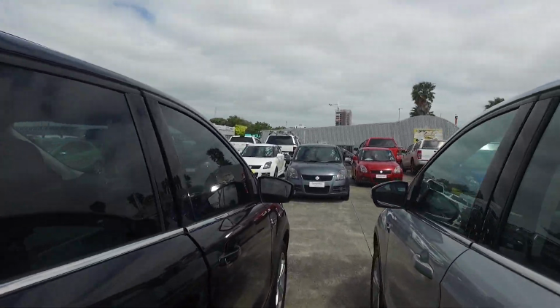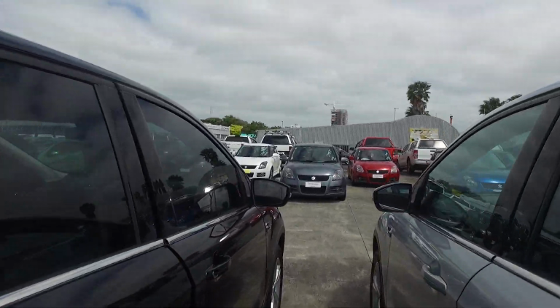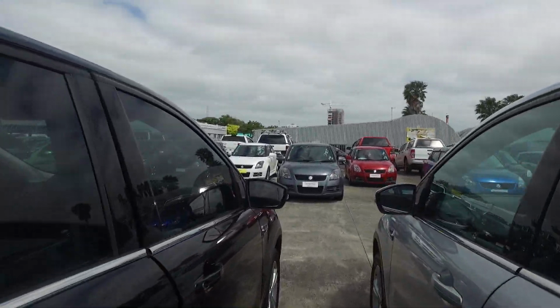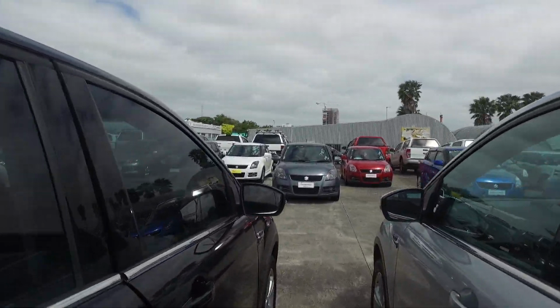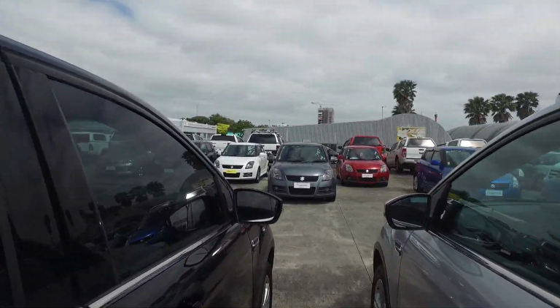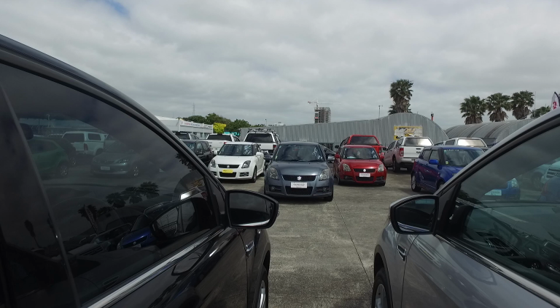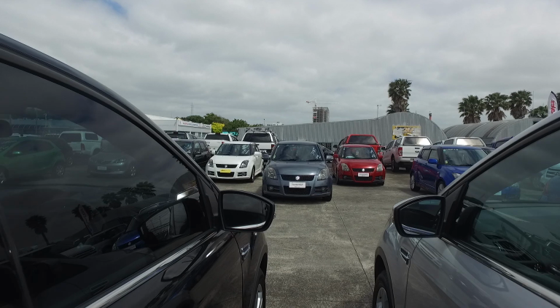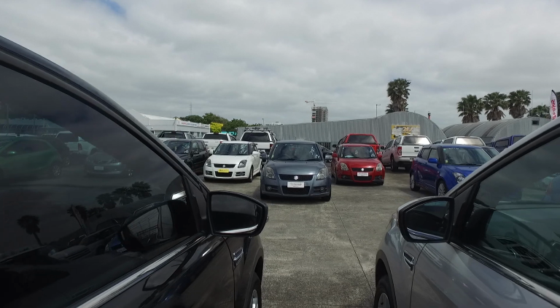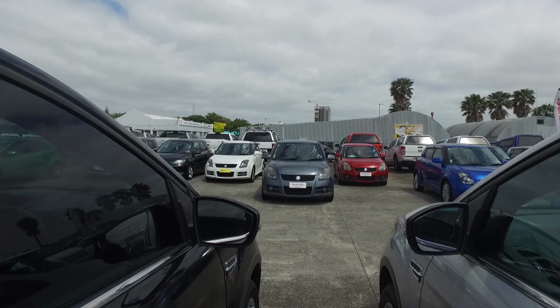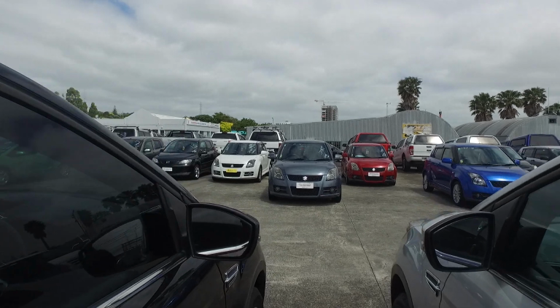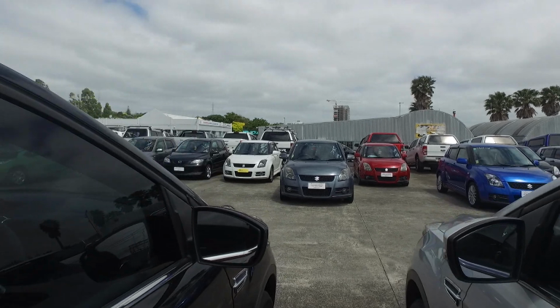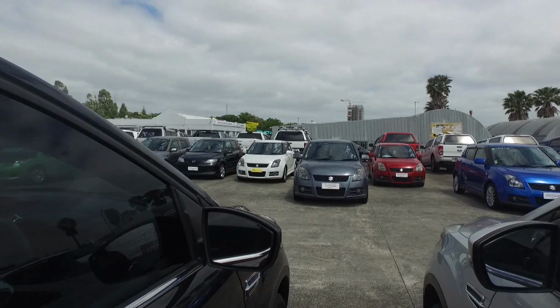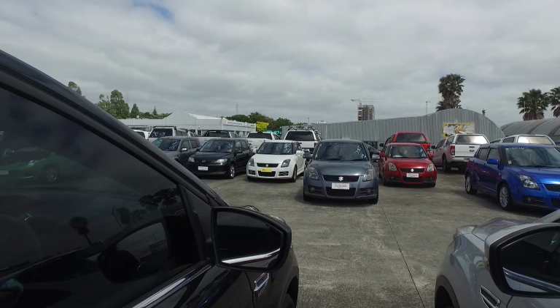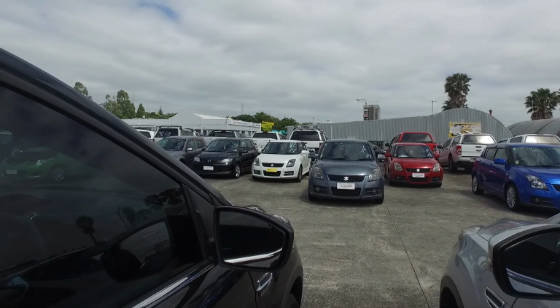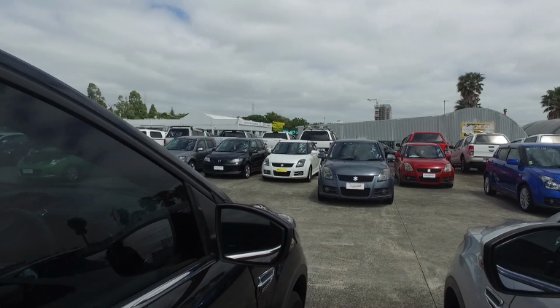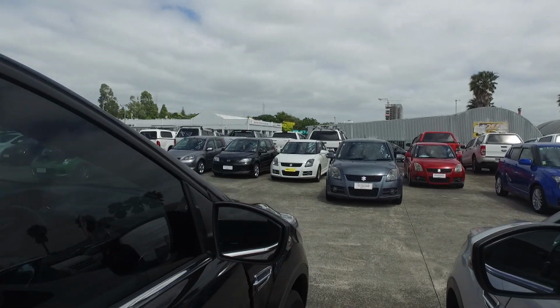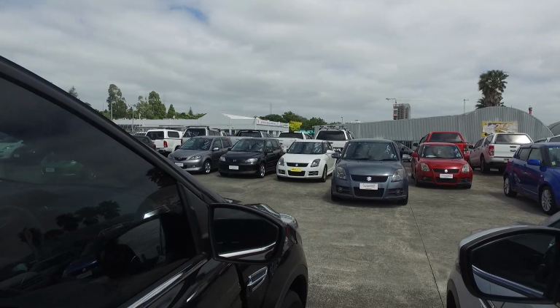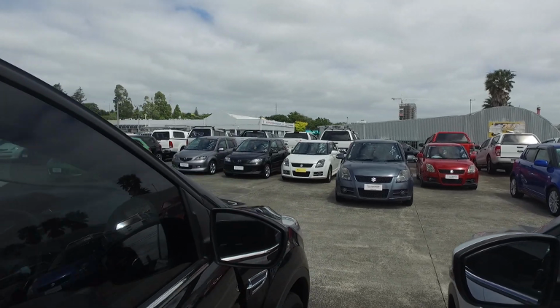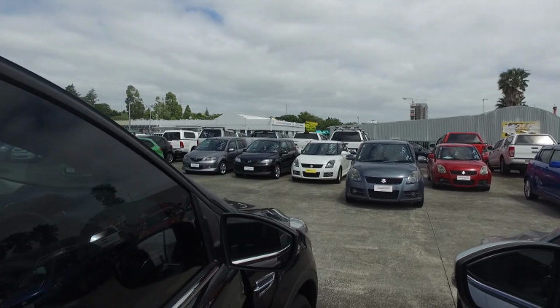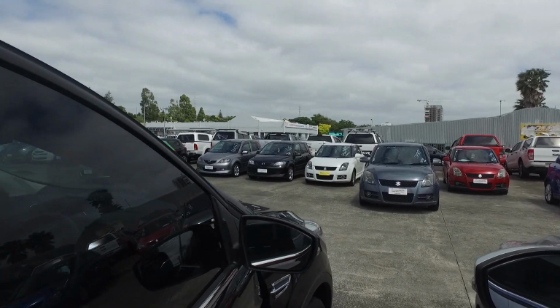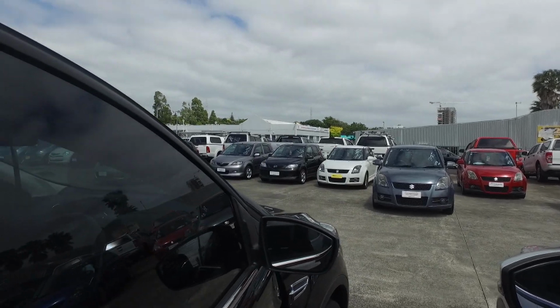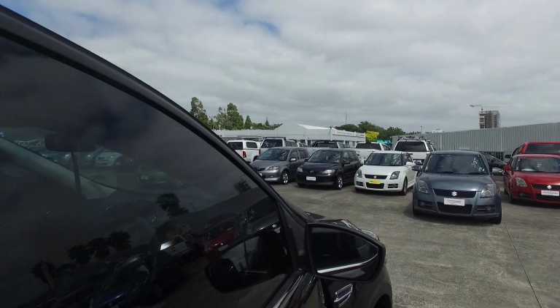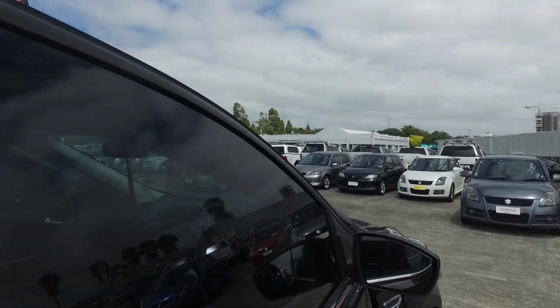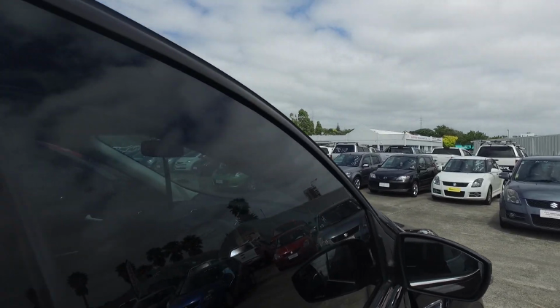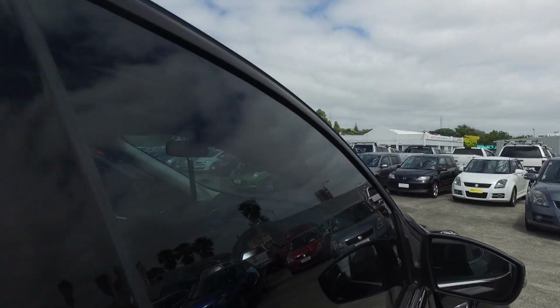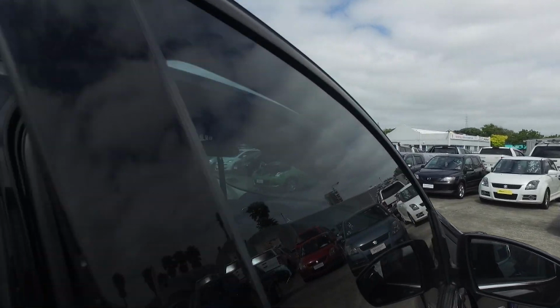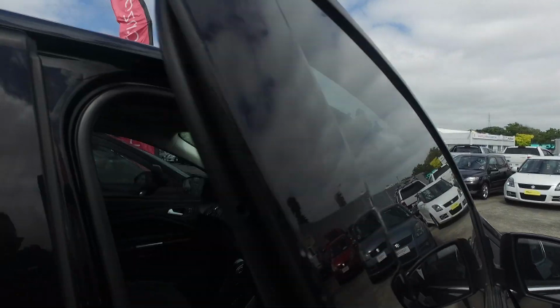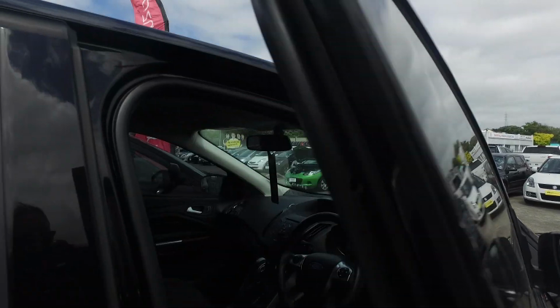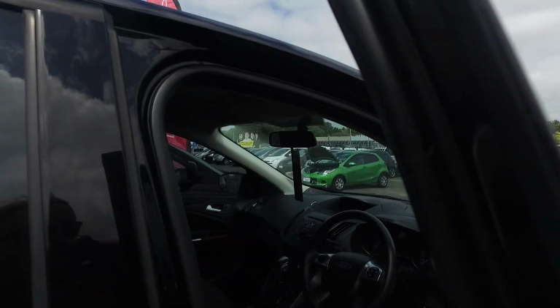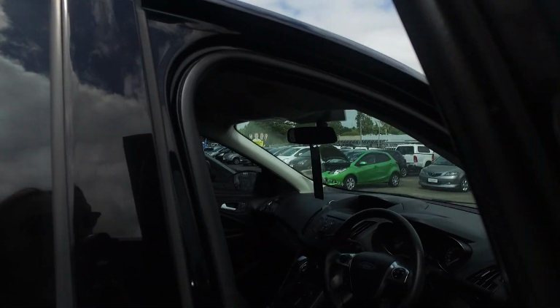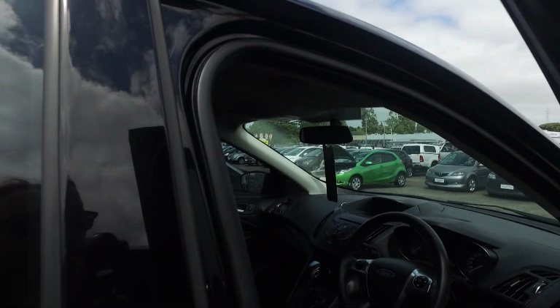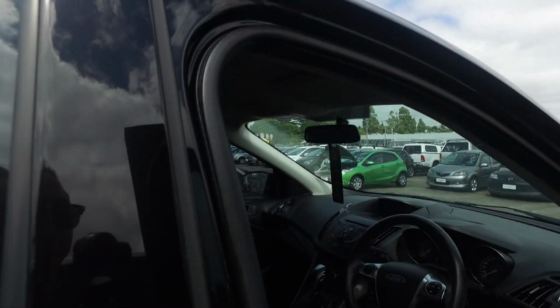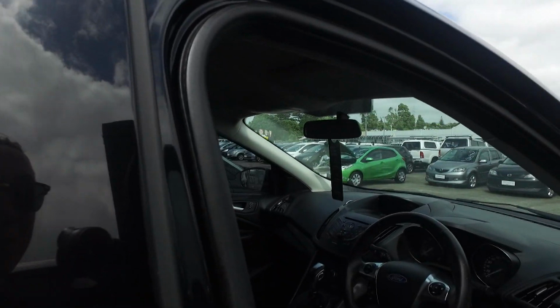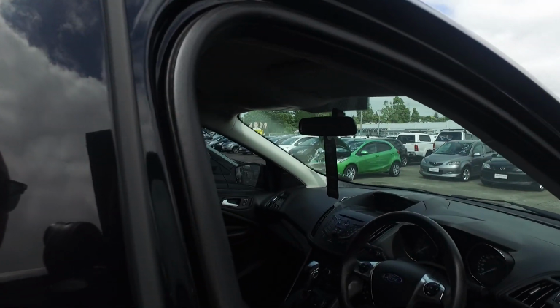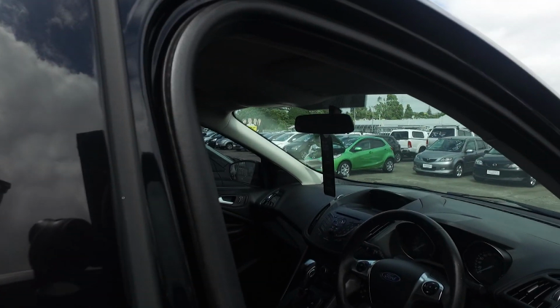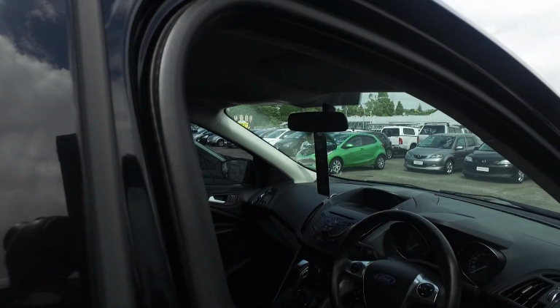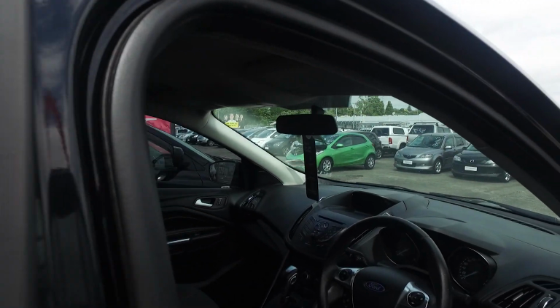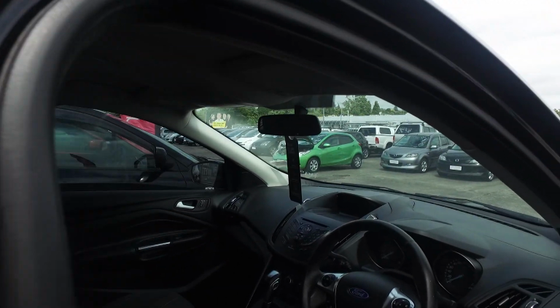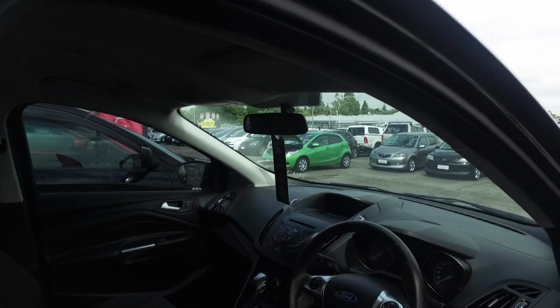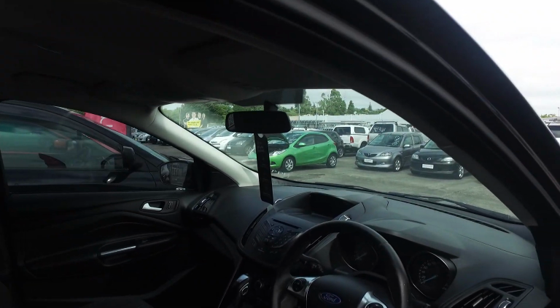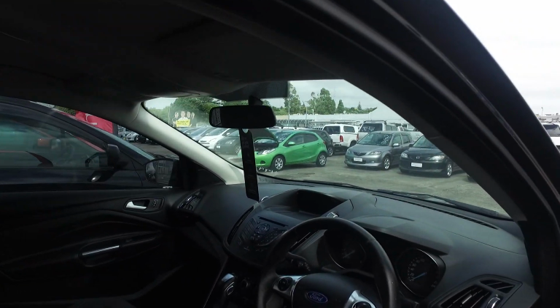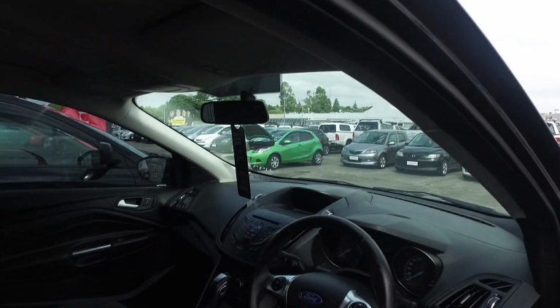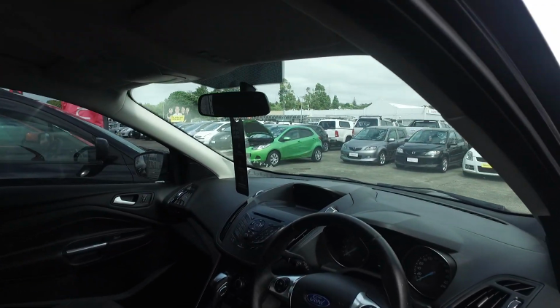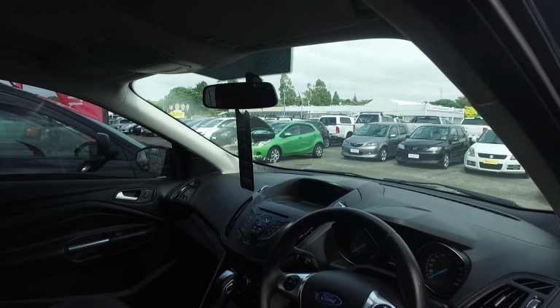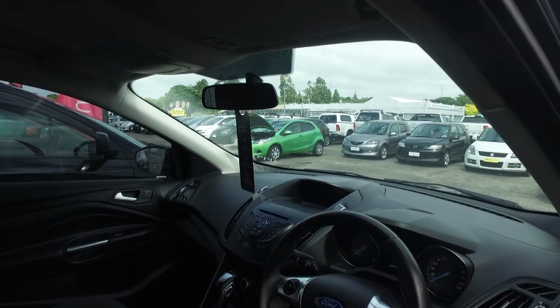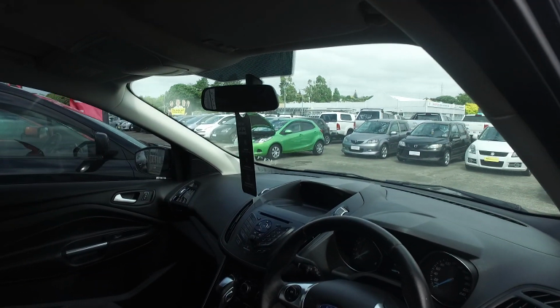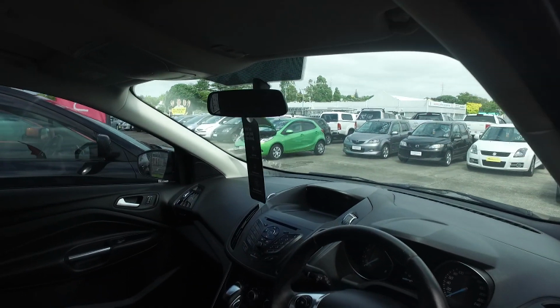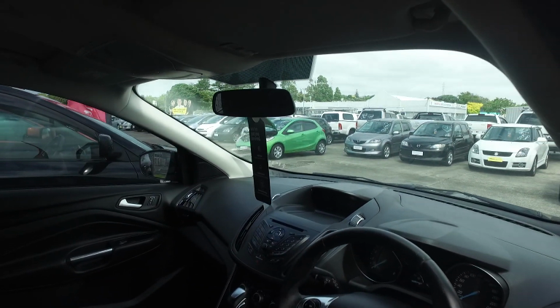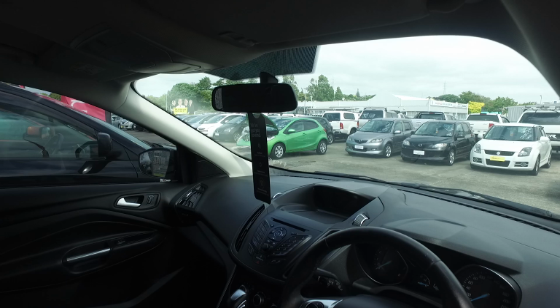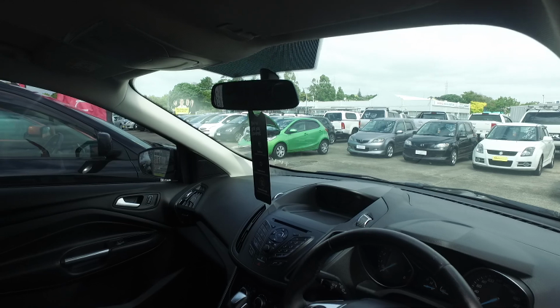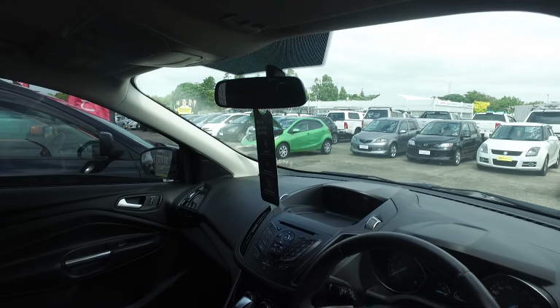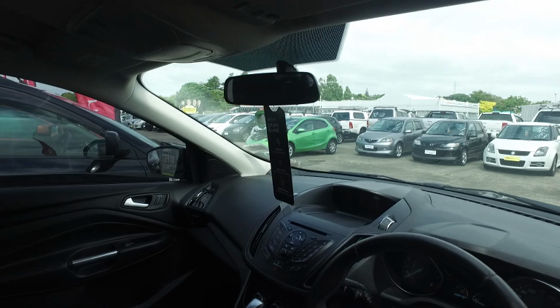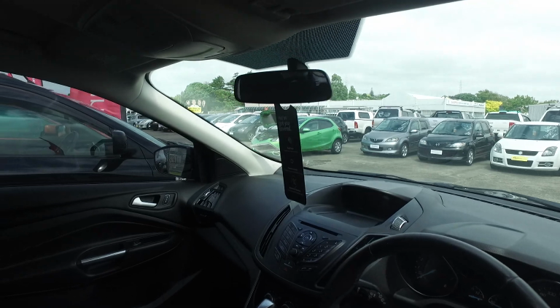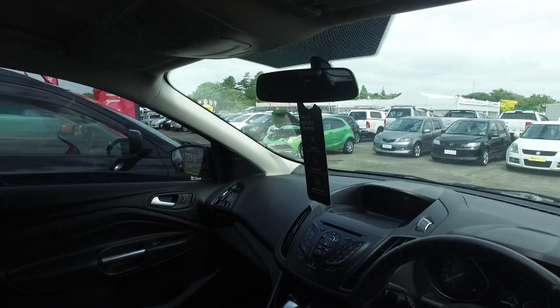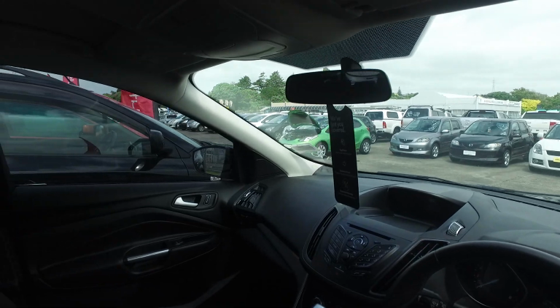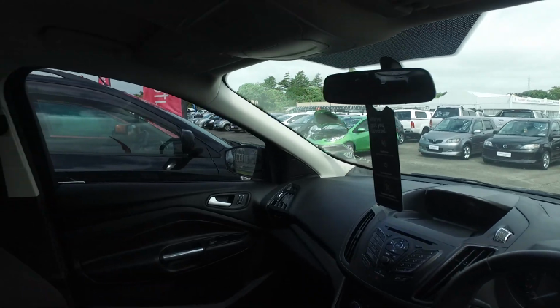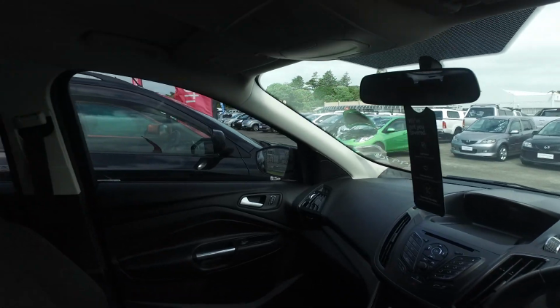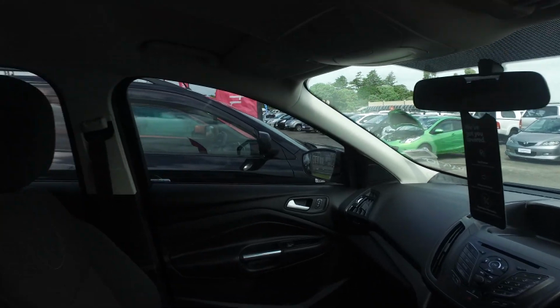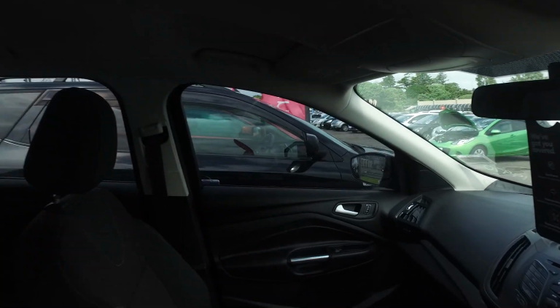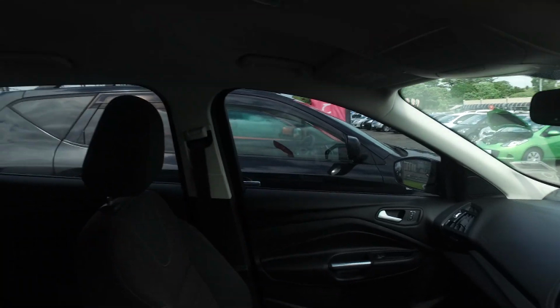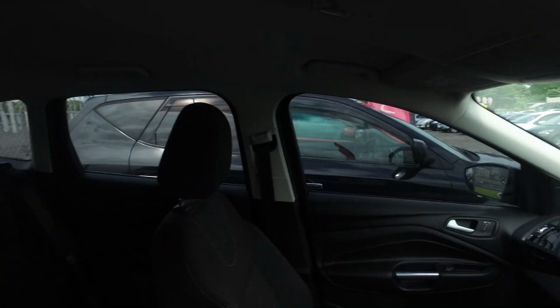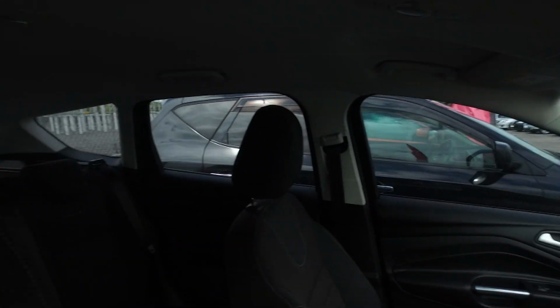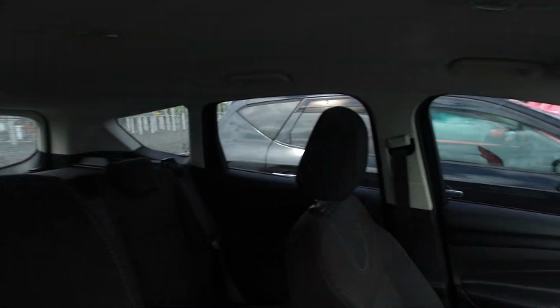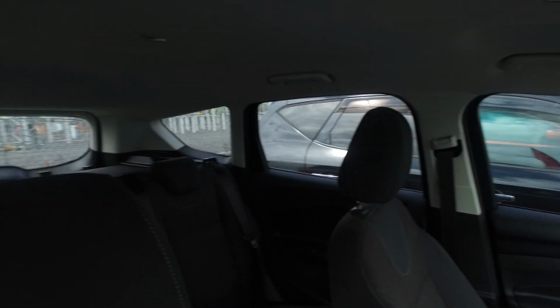So this vehicle here is a 2015. It'll save you a bit on petrol as well, as it's only a 1.5 litre.